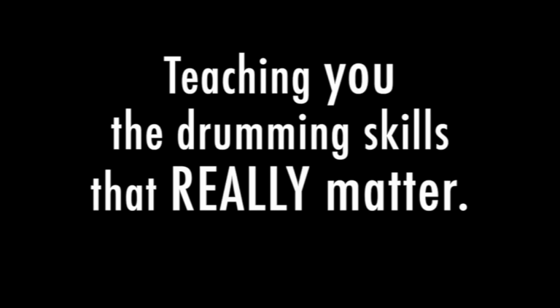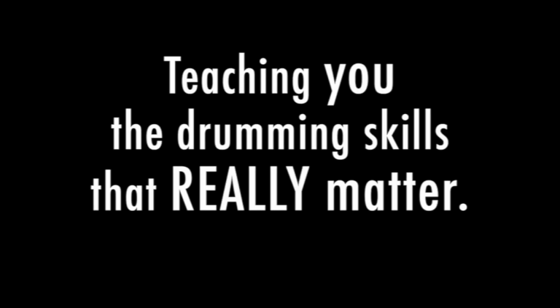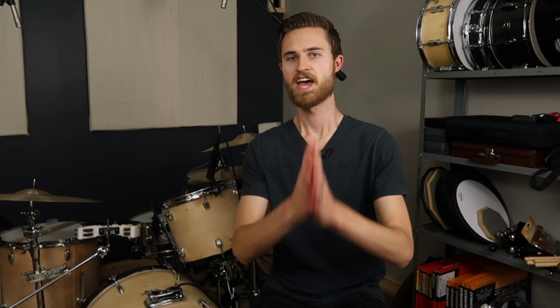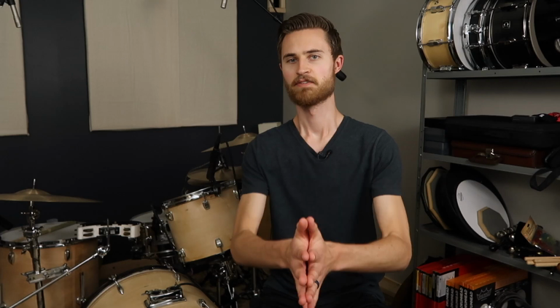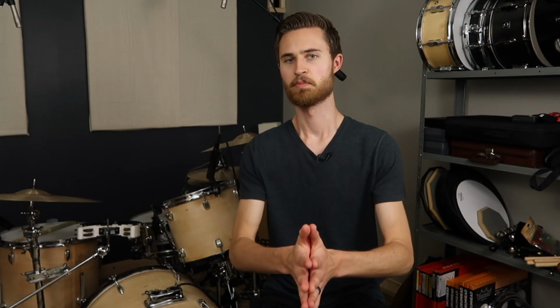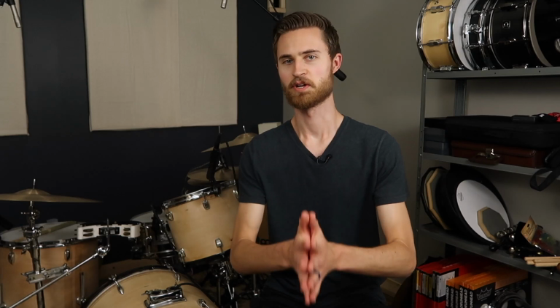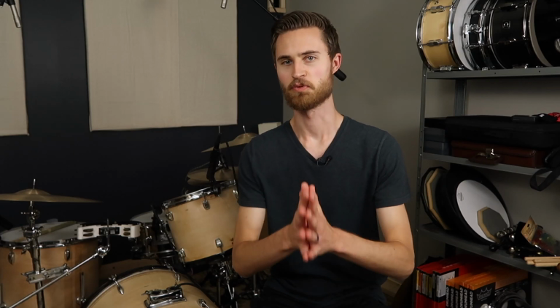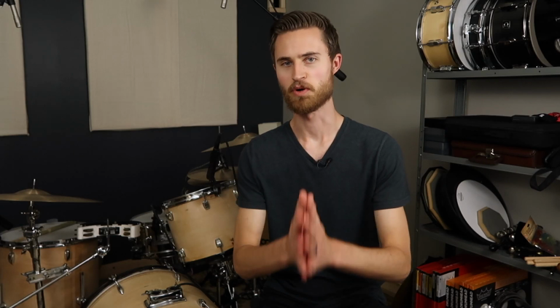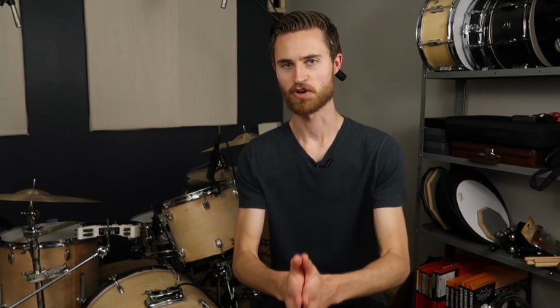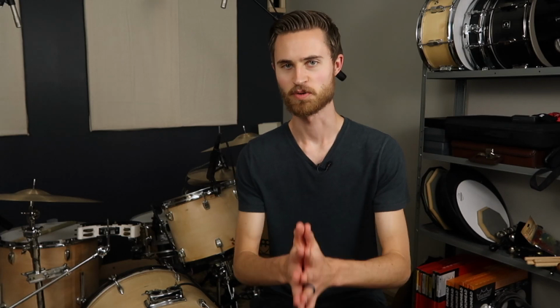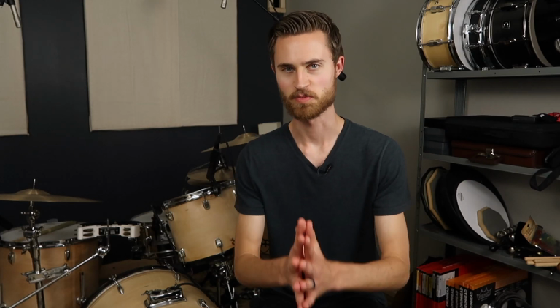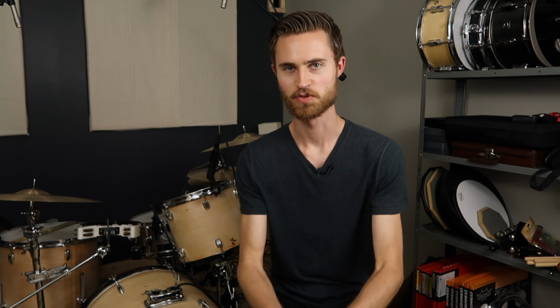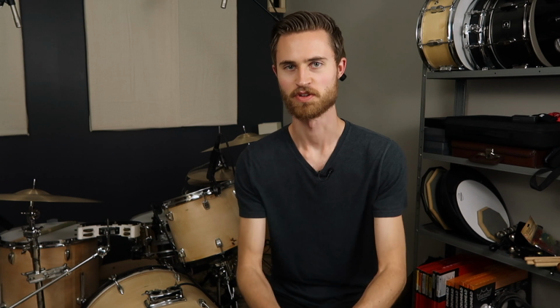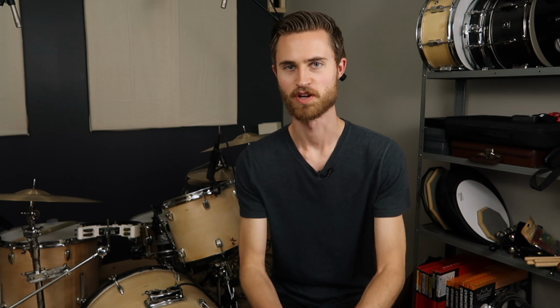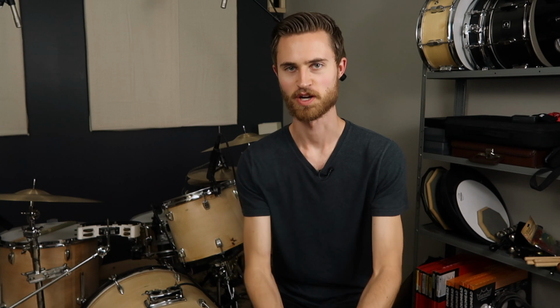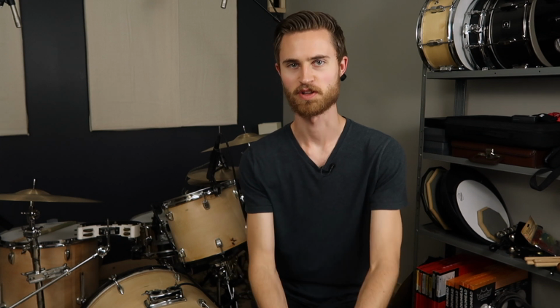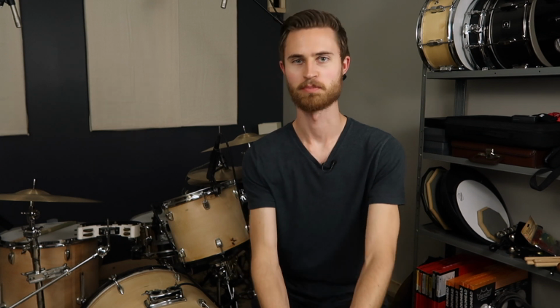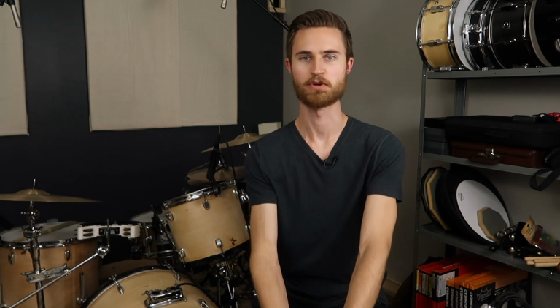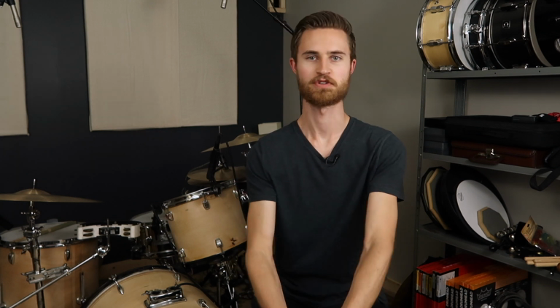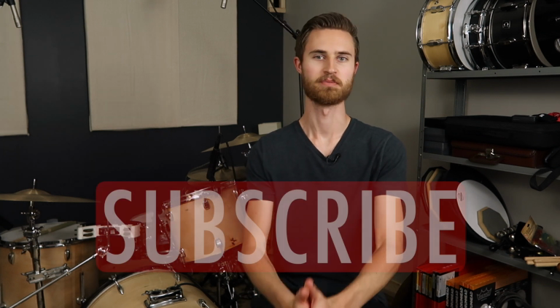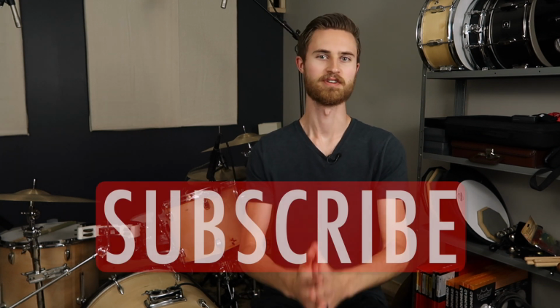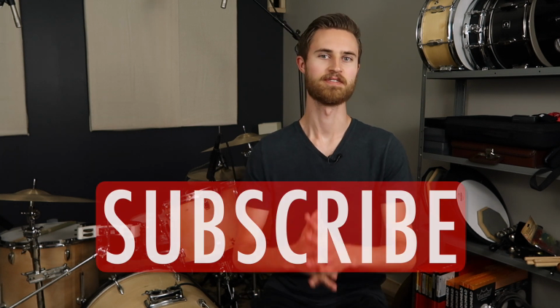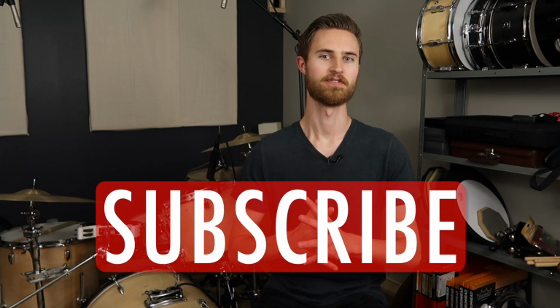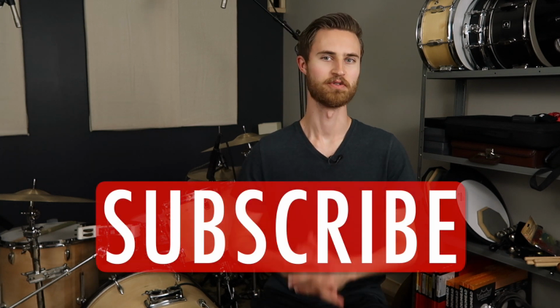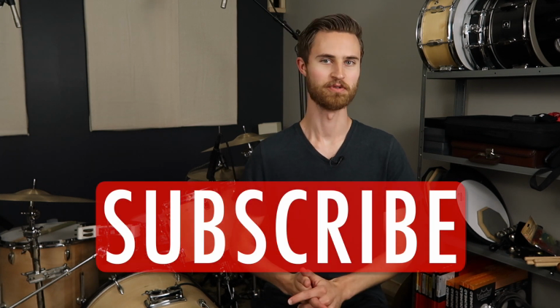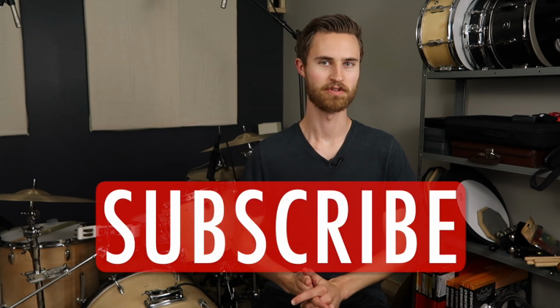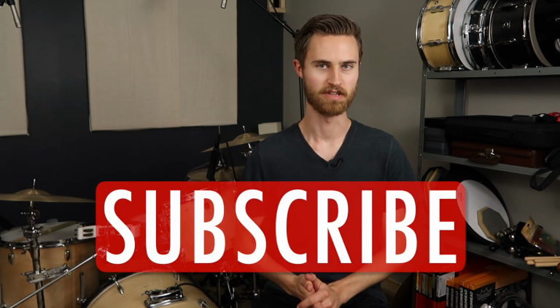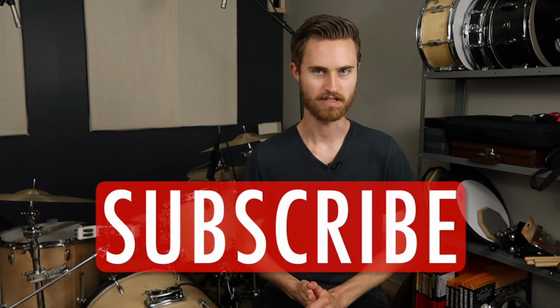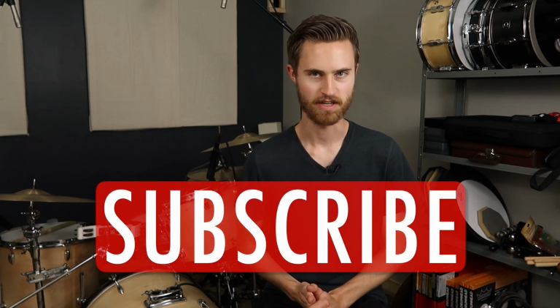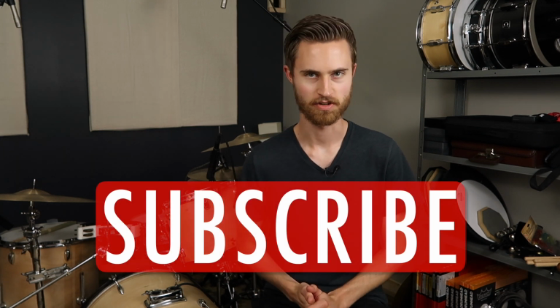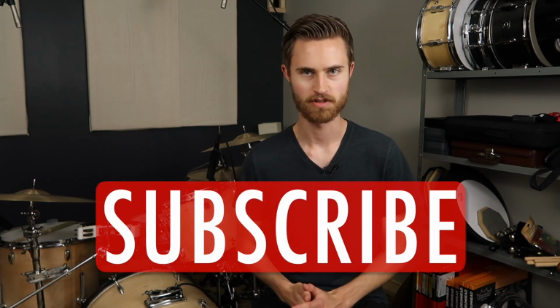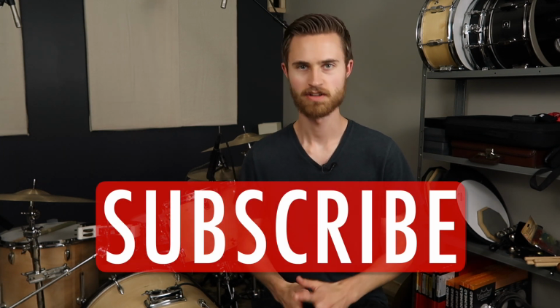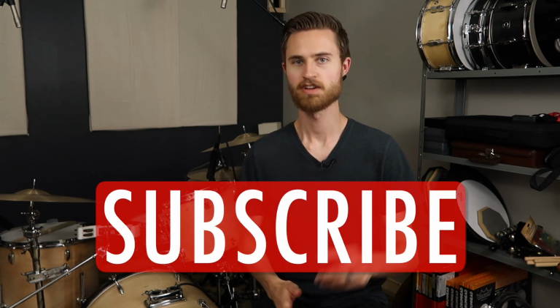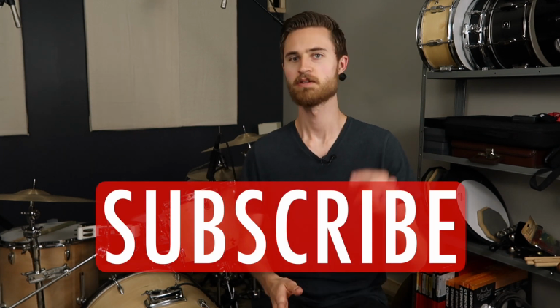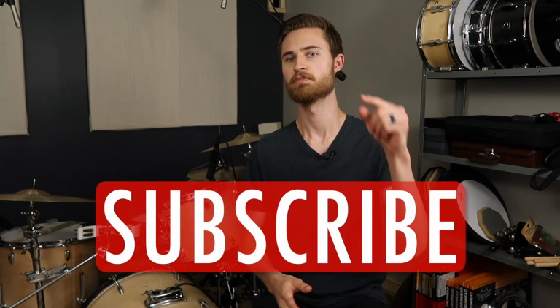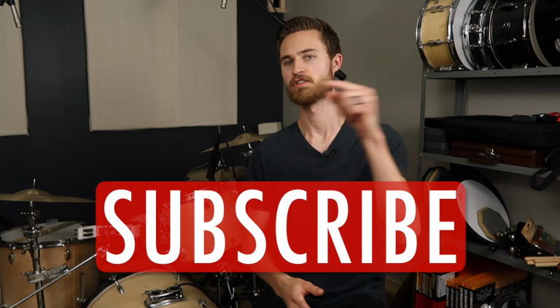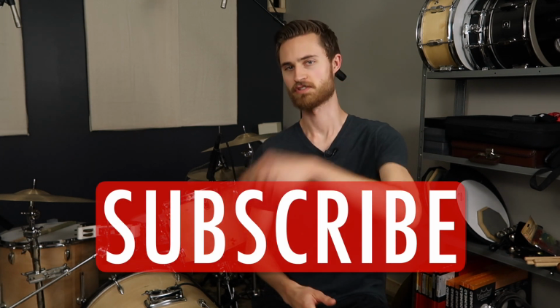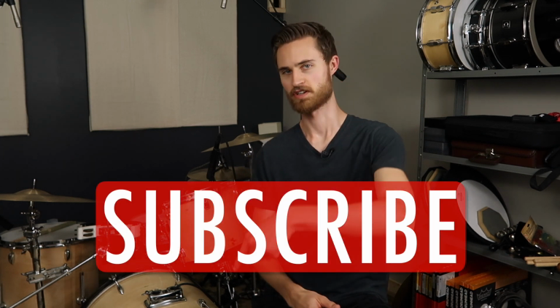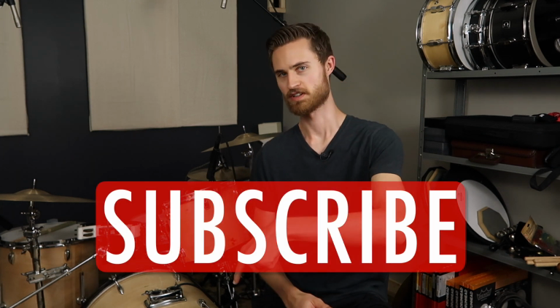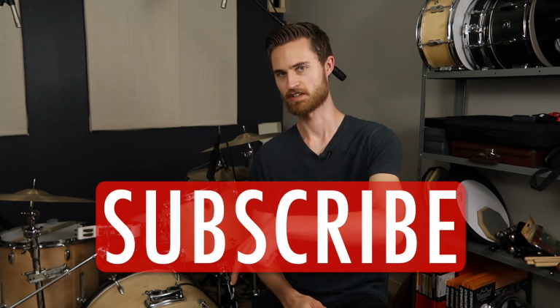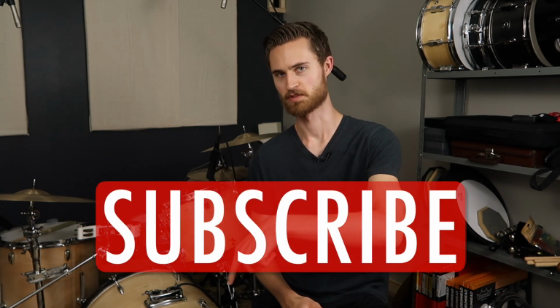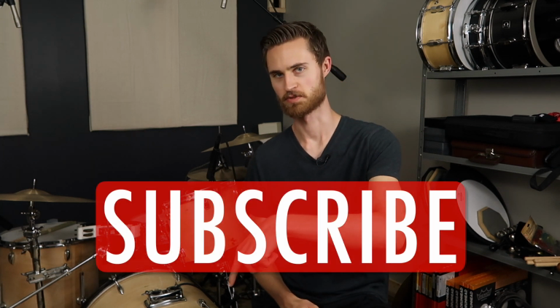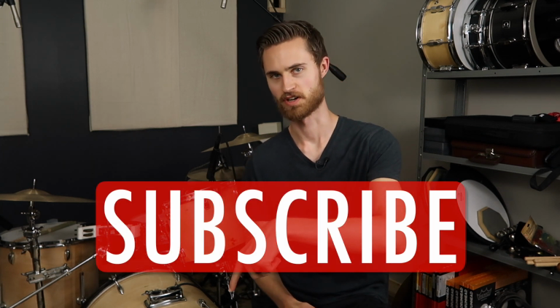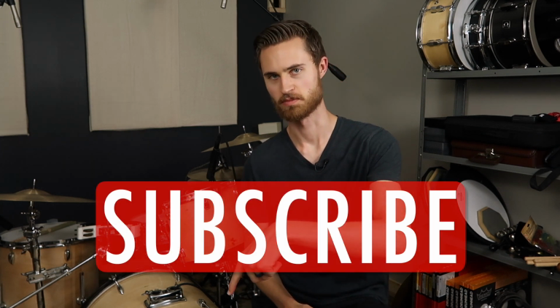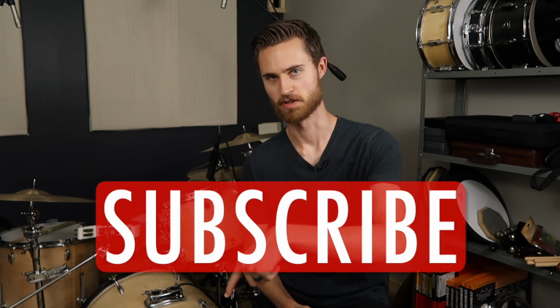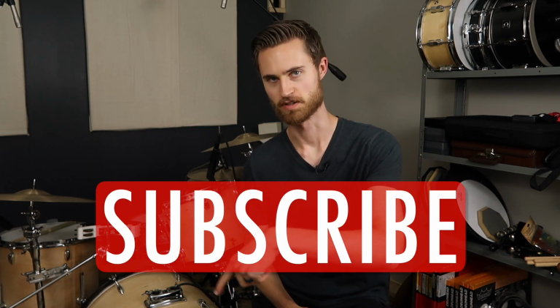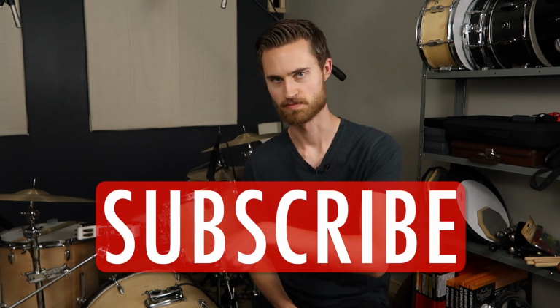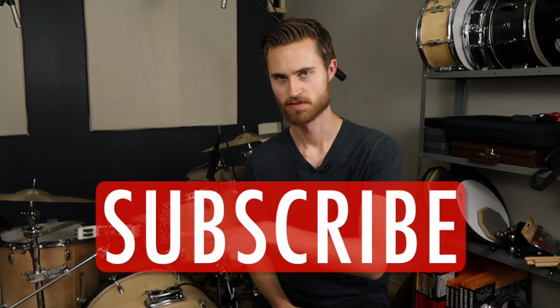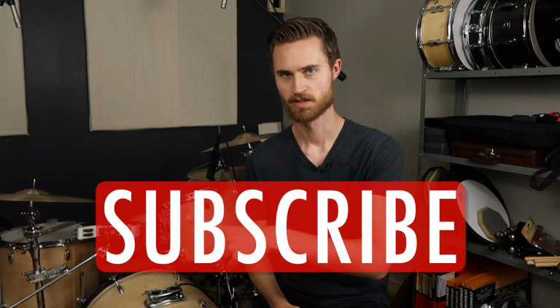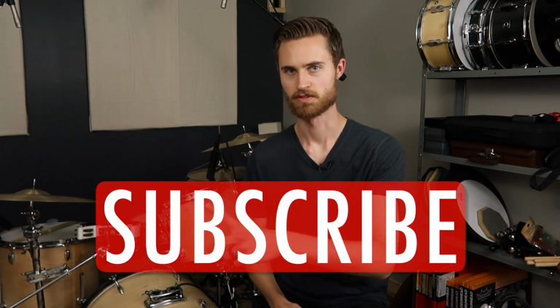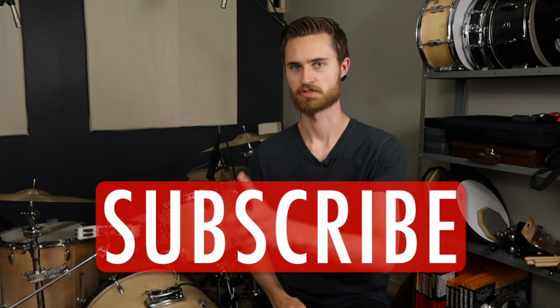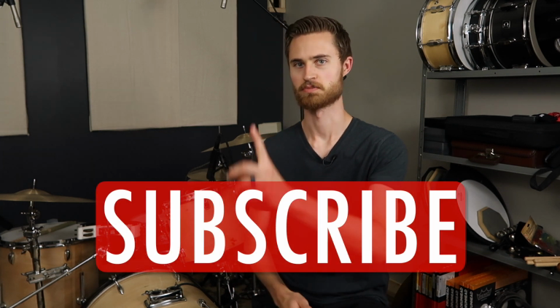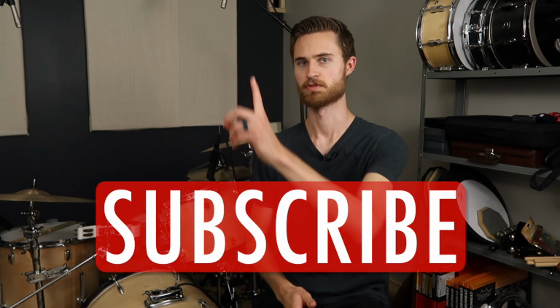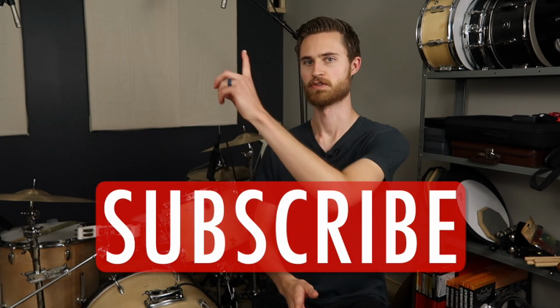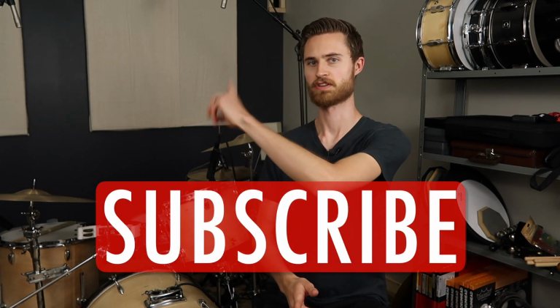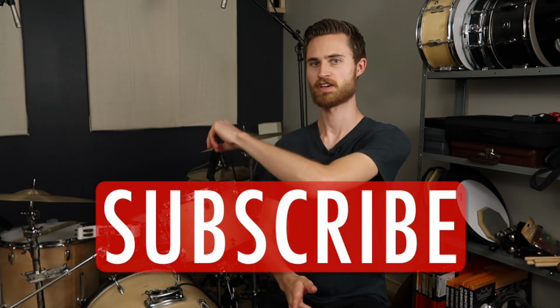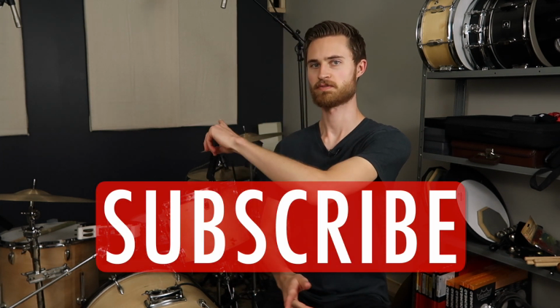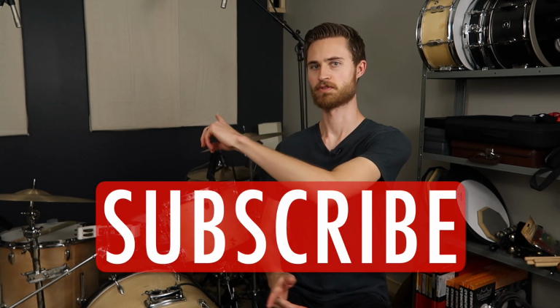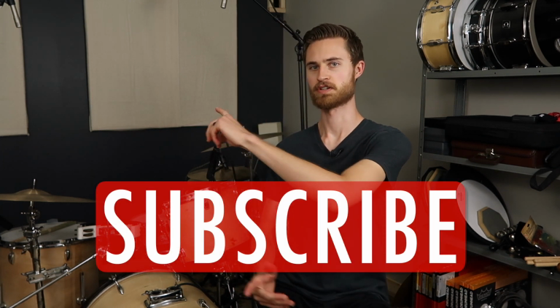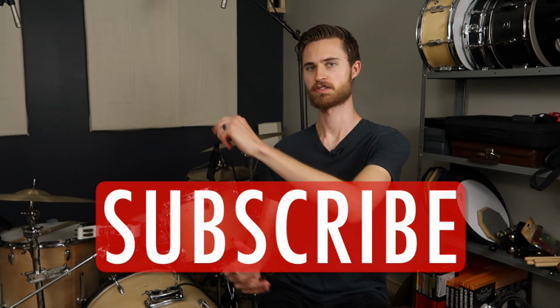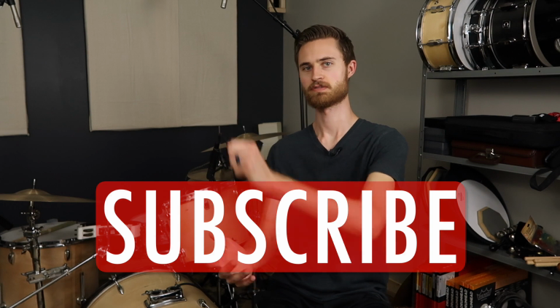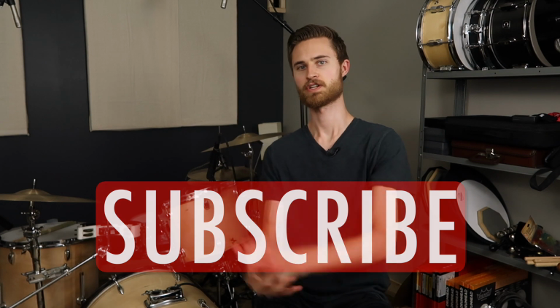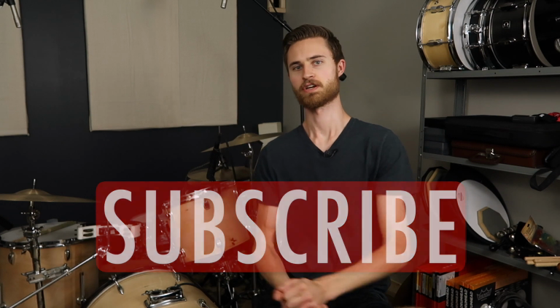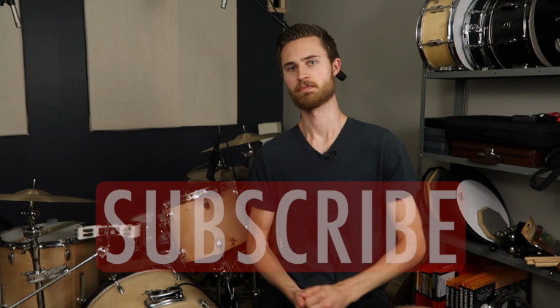Hey everybody, welcome to the Non-Glamorous Drummer. If you're new to the channel, be sure to hit that subscribe button. Let's jump over to the kit for the rest of the video.